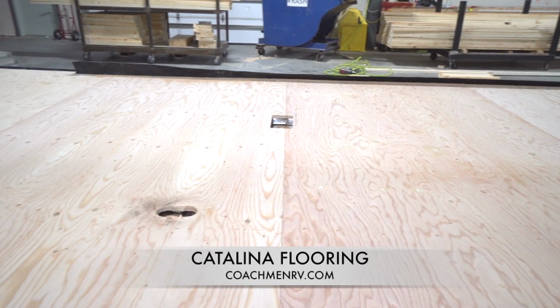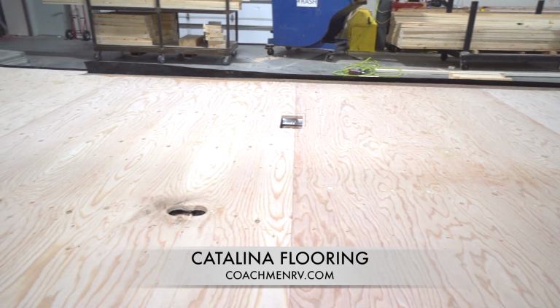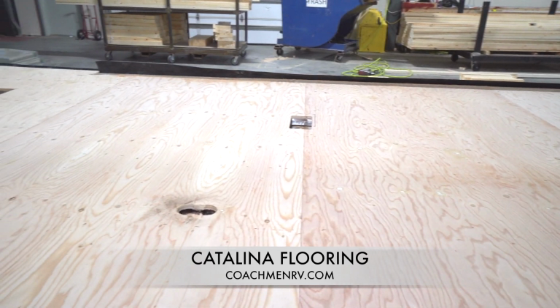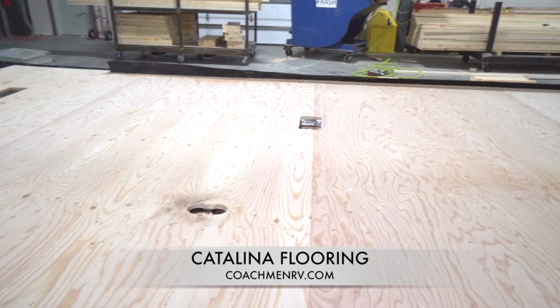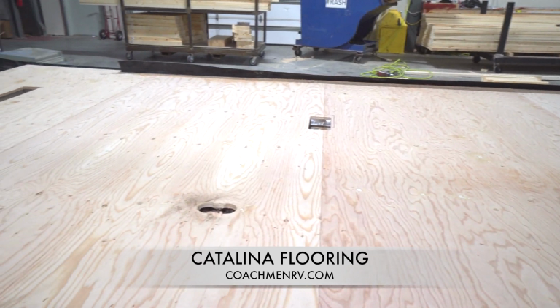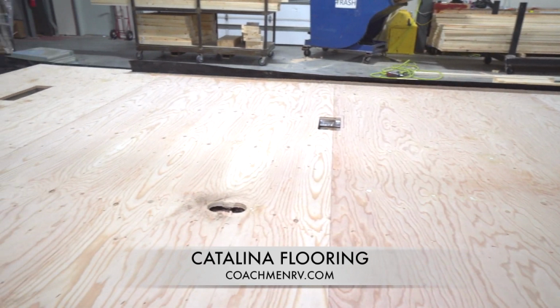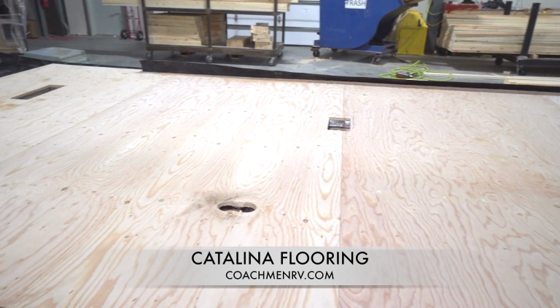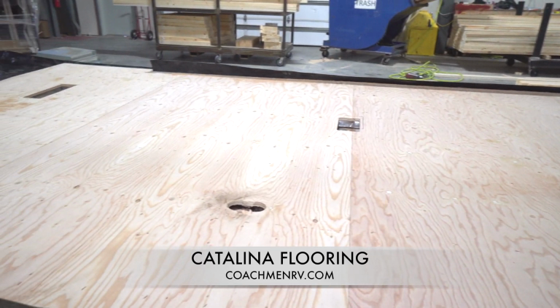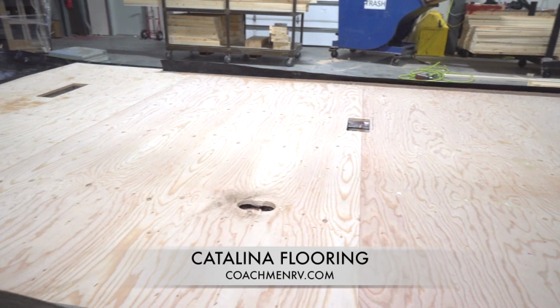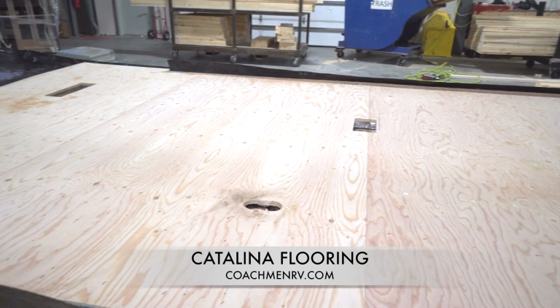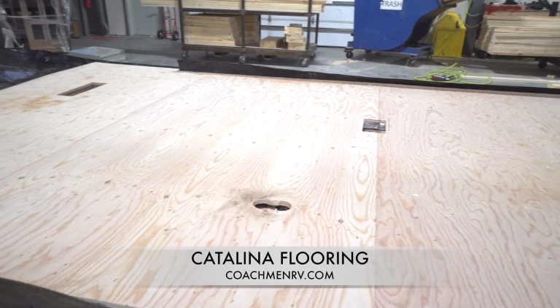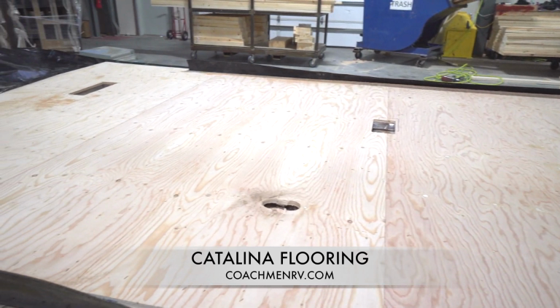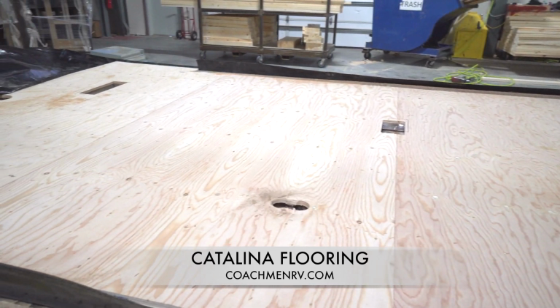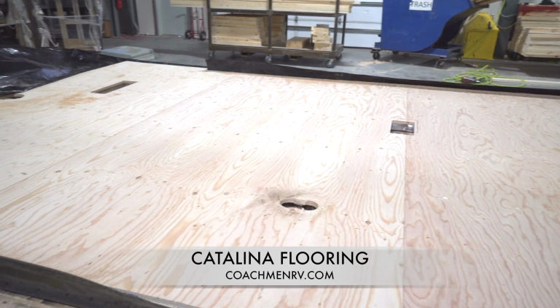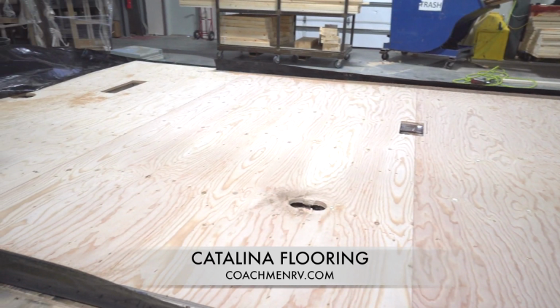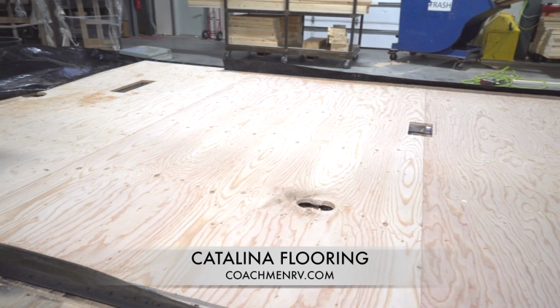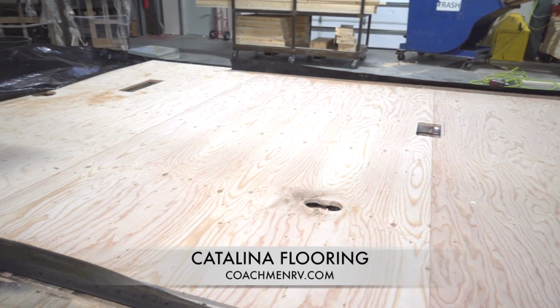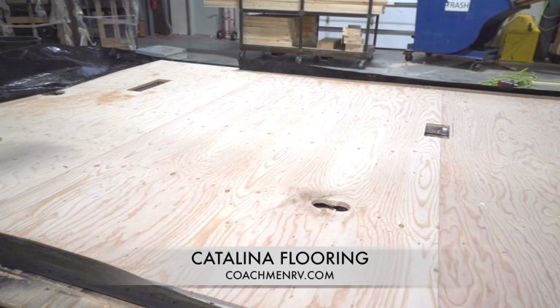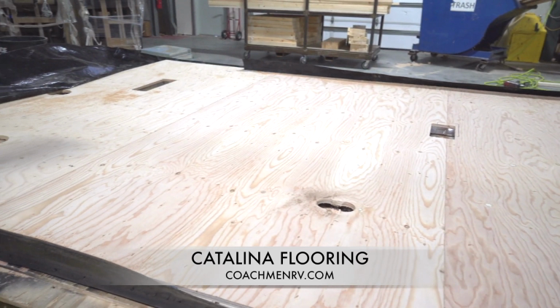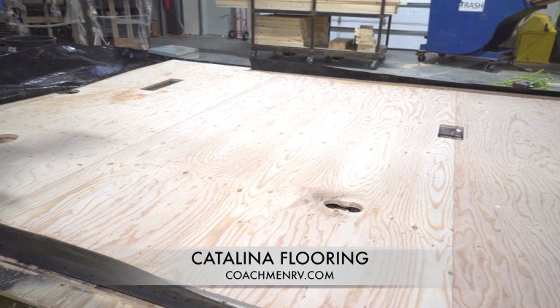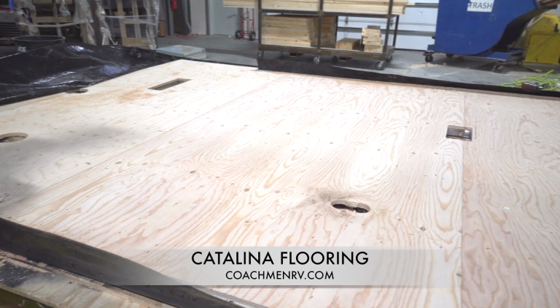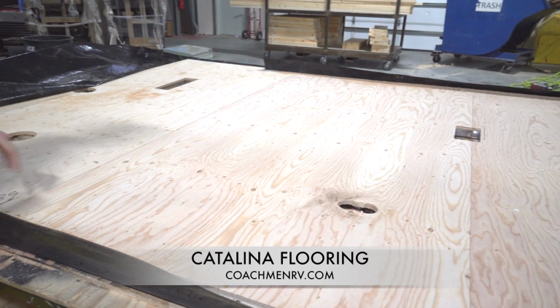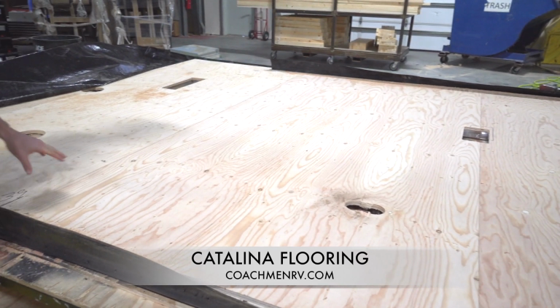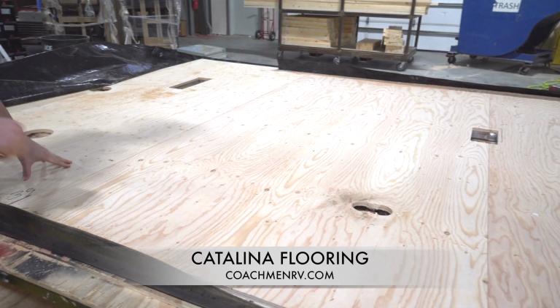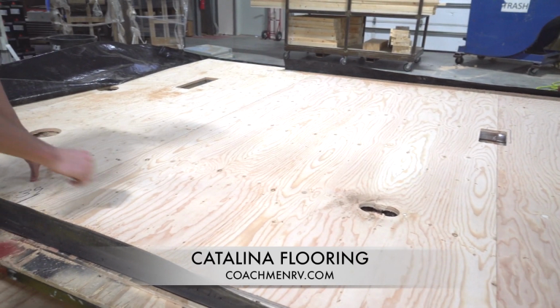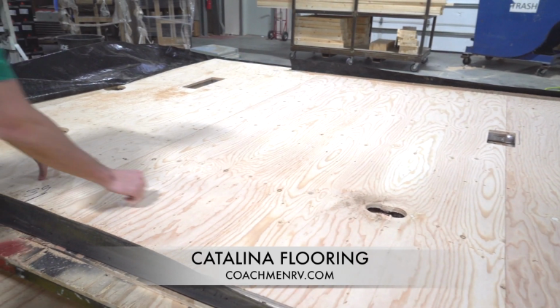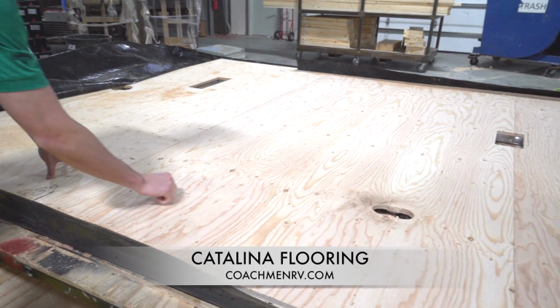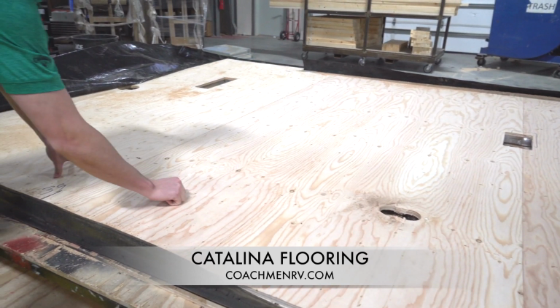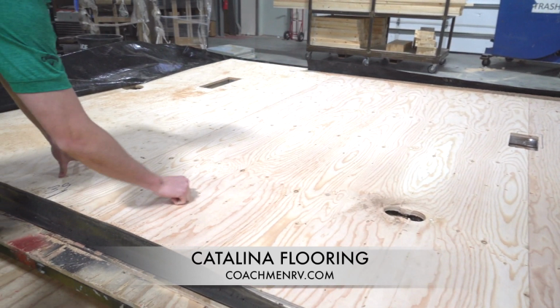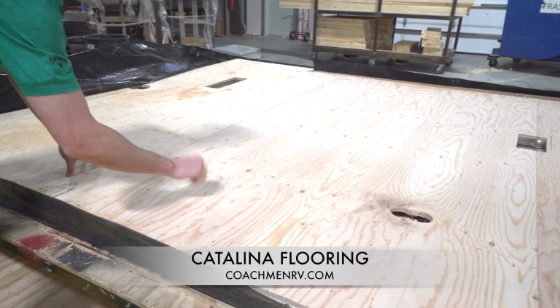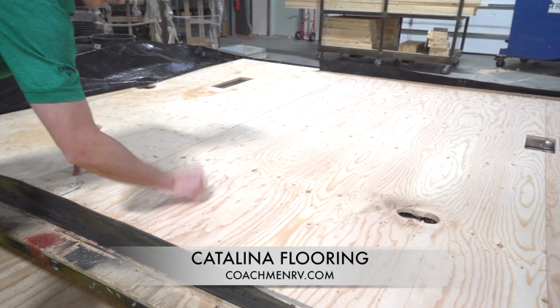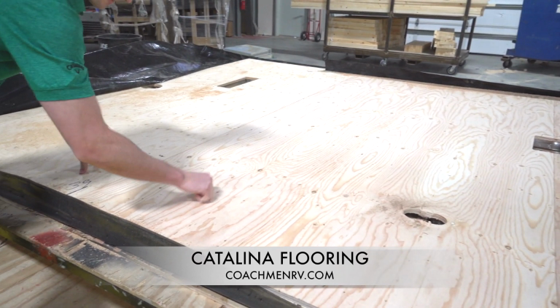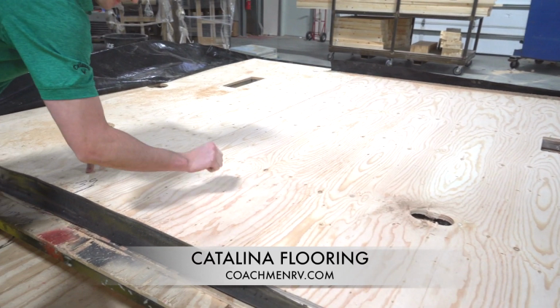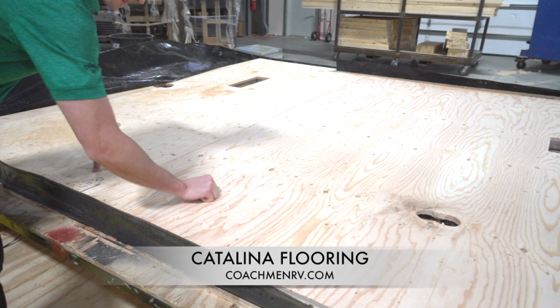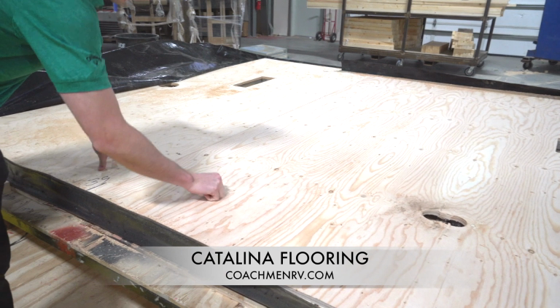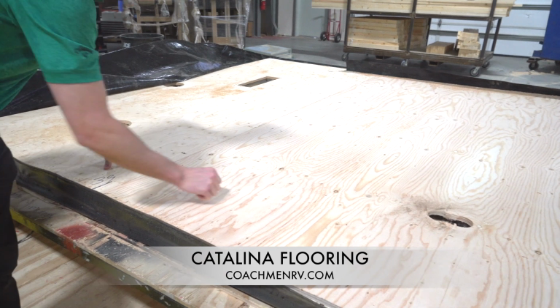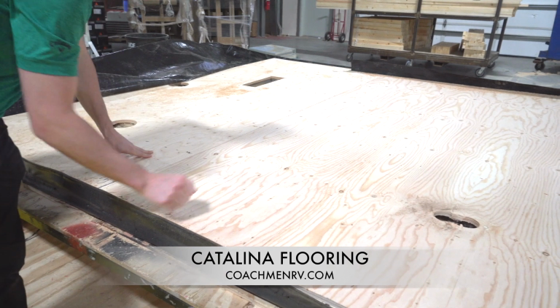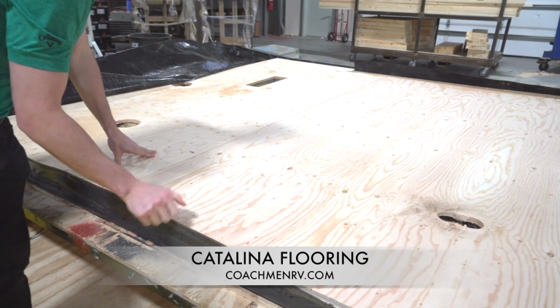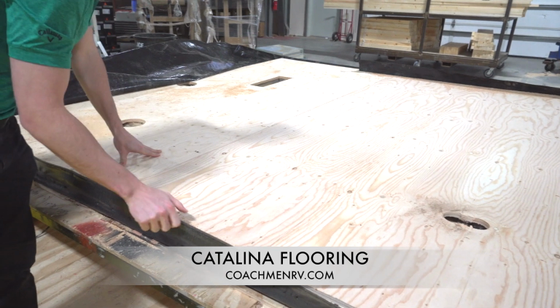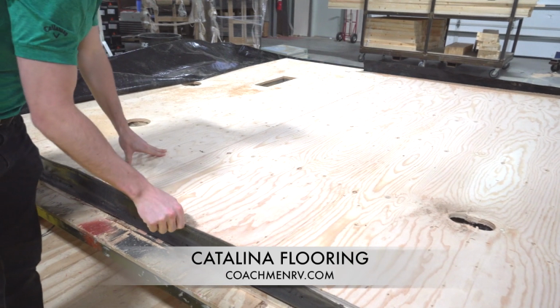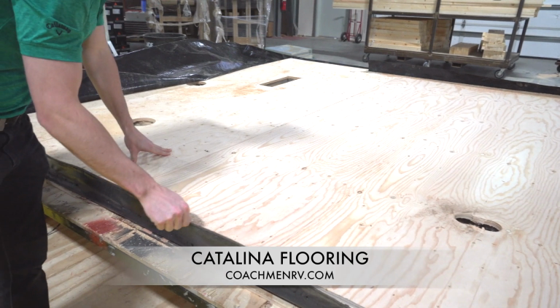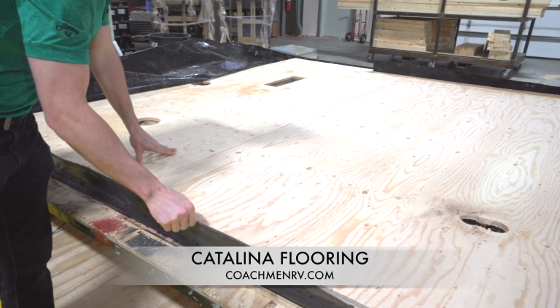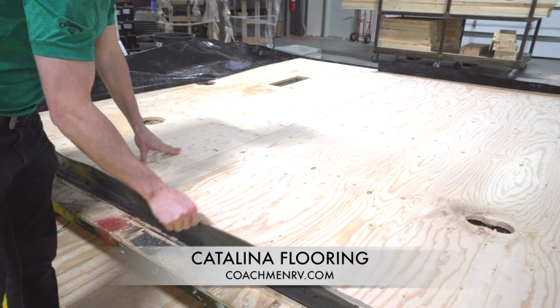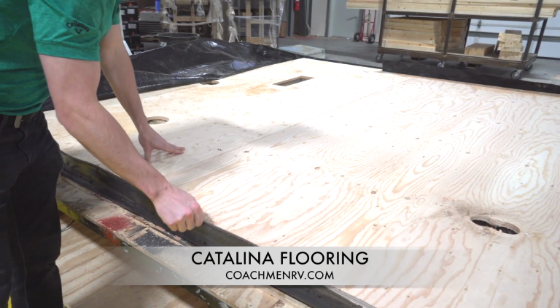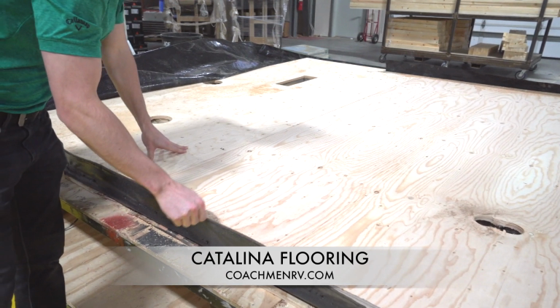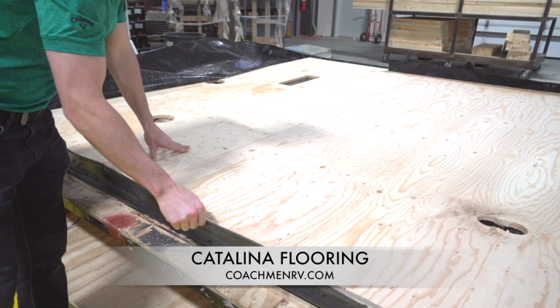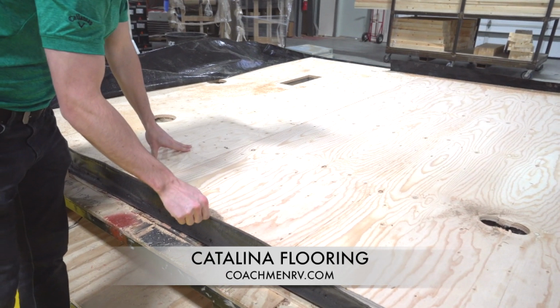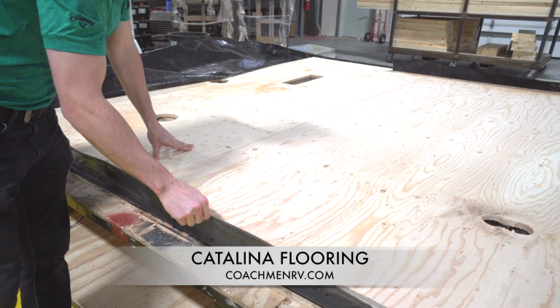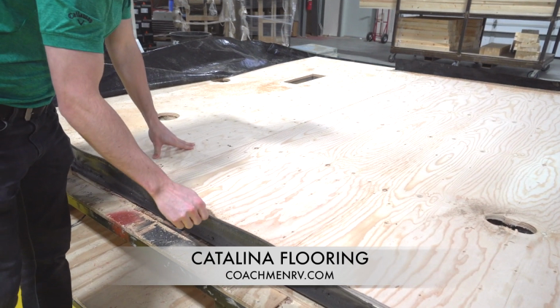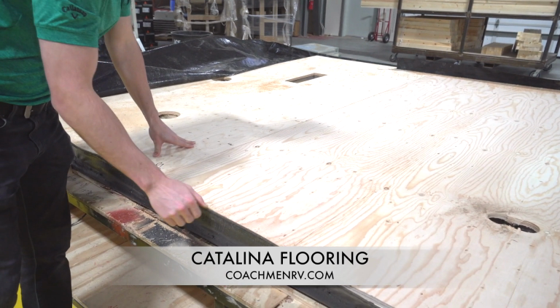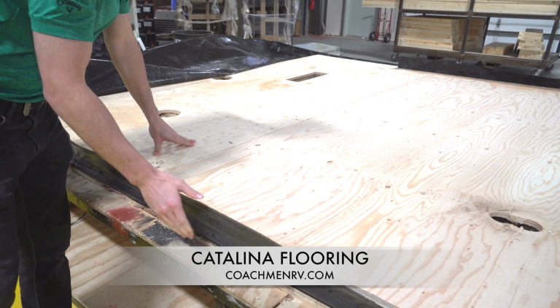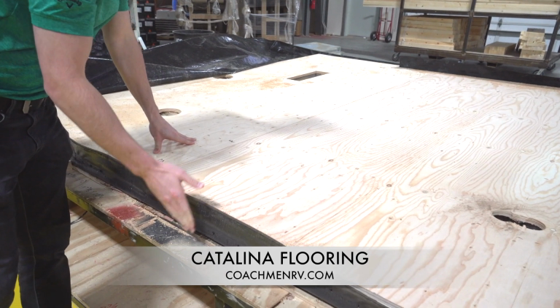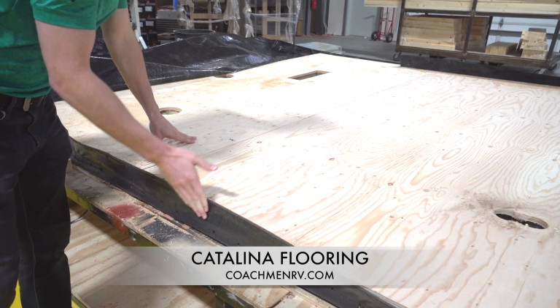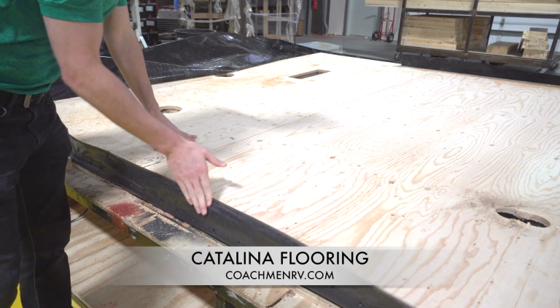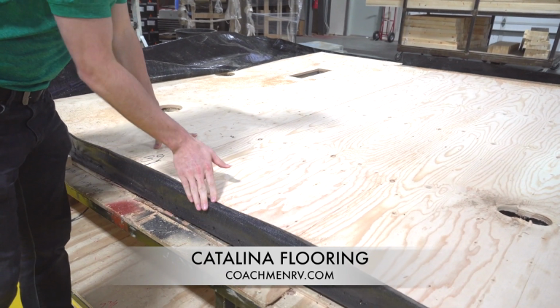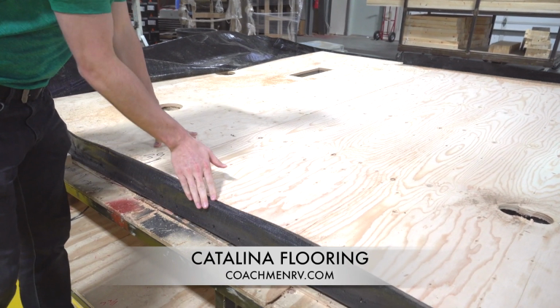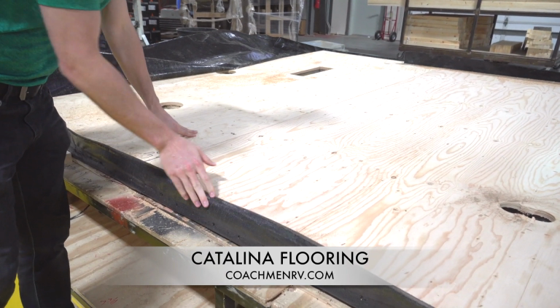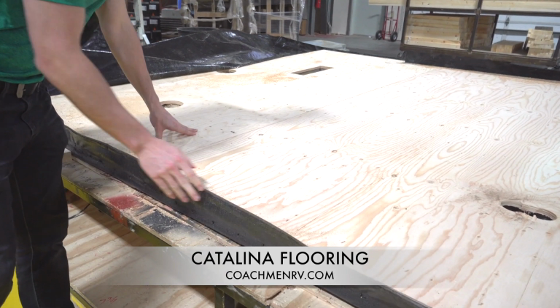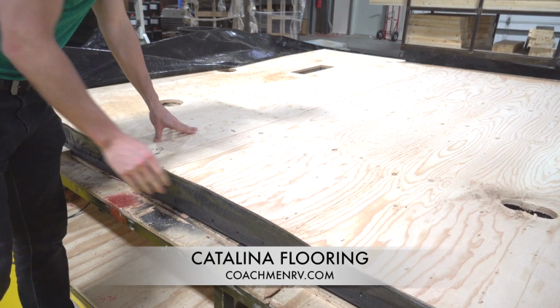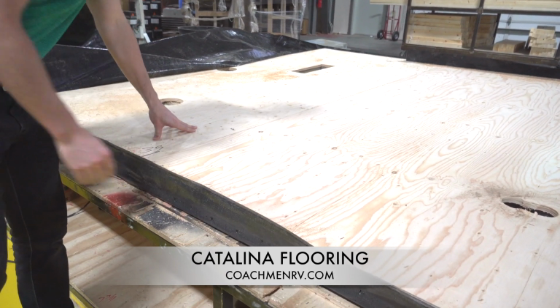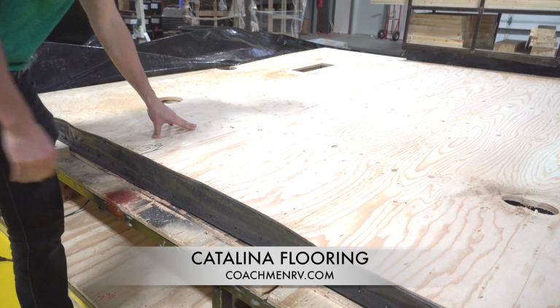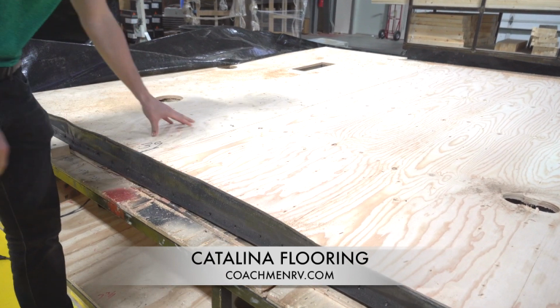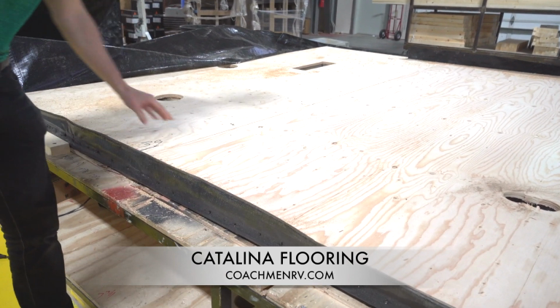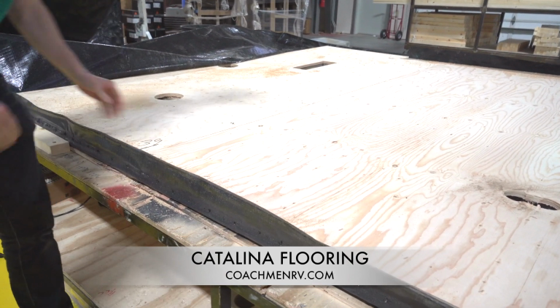Next, we take the frame and lay it over R7 value insulation and wrap it all in a Darko wrap. This provides increased insulation and protects from water.